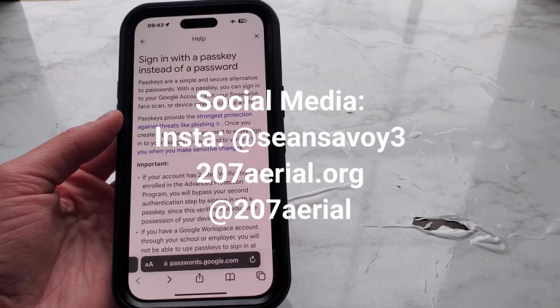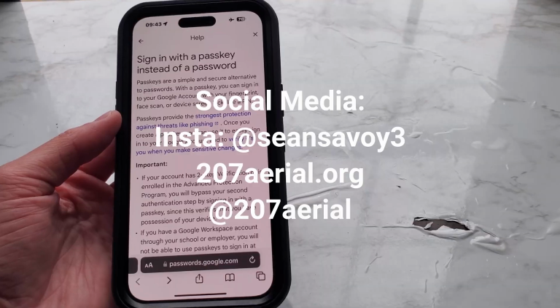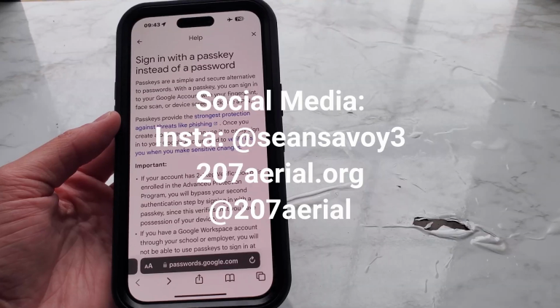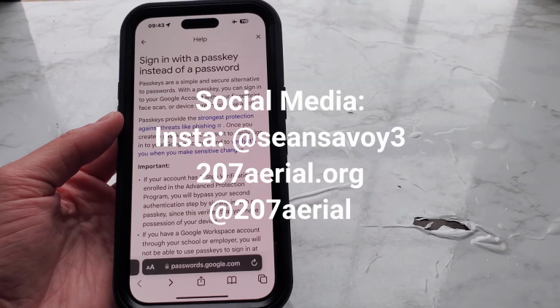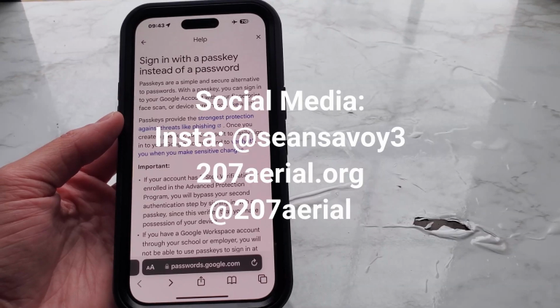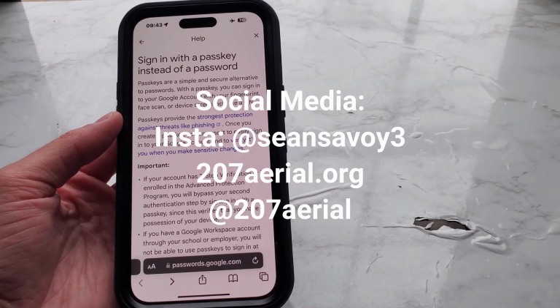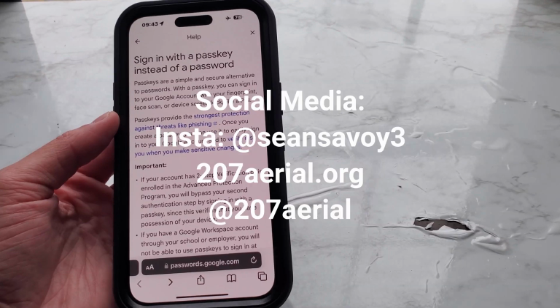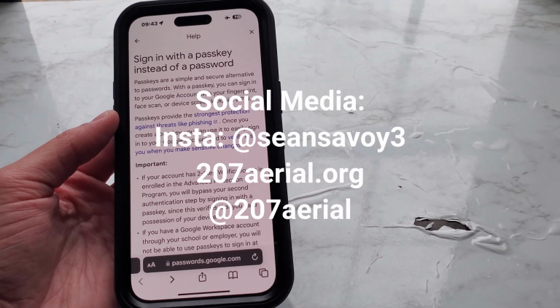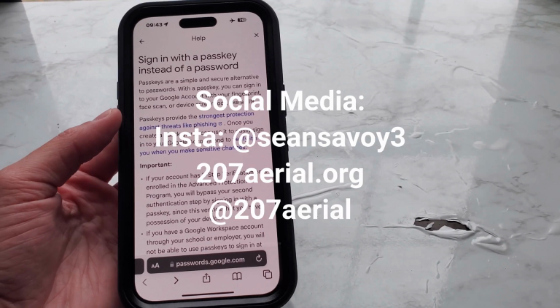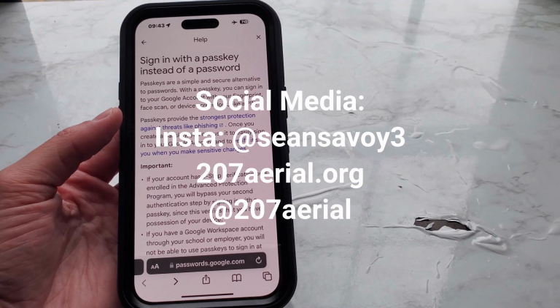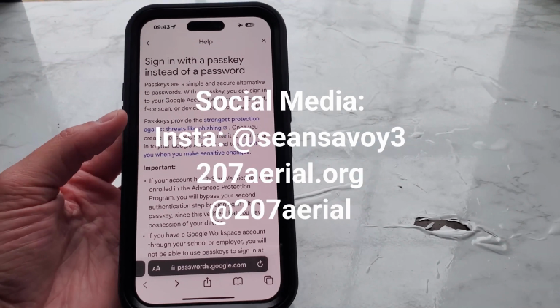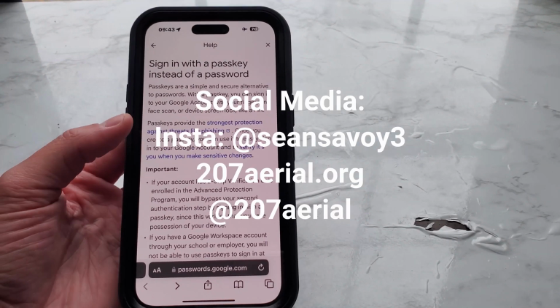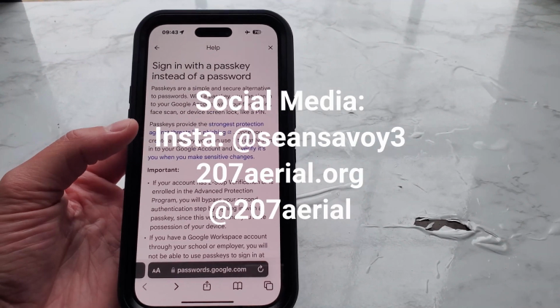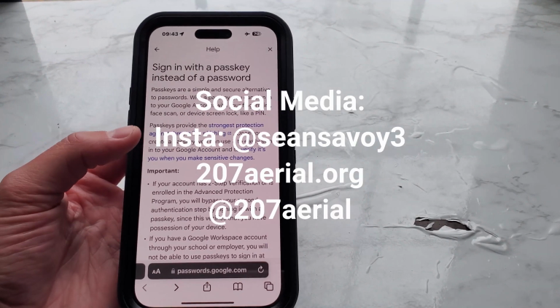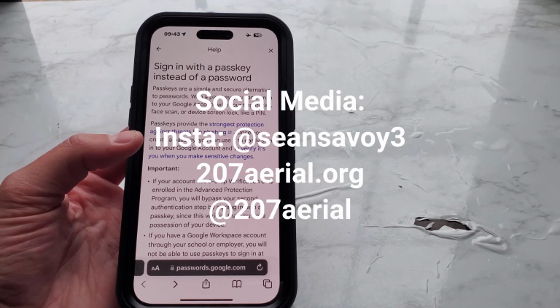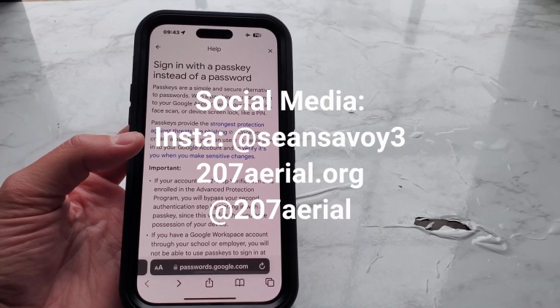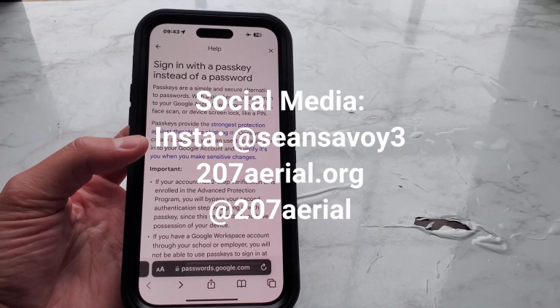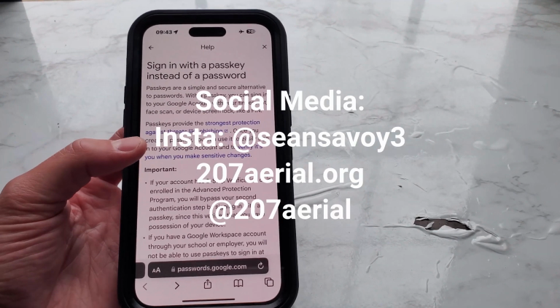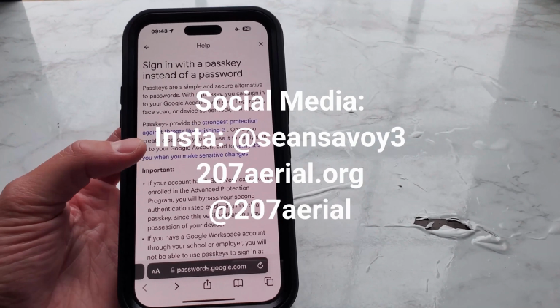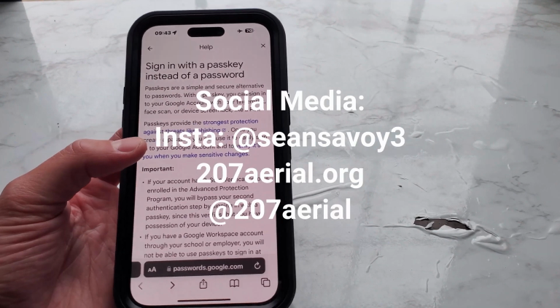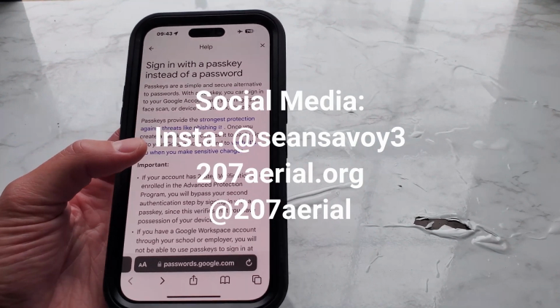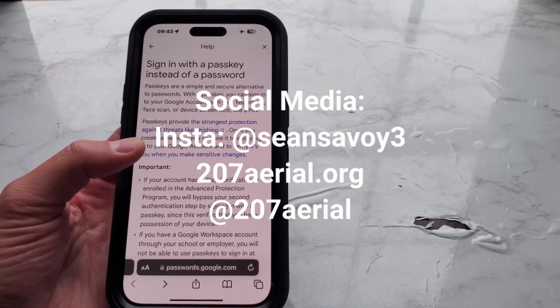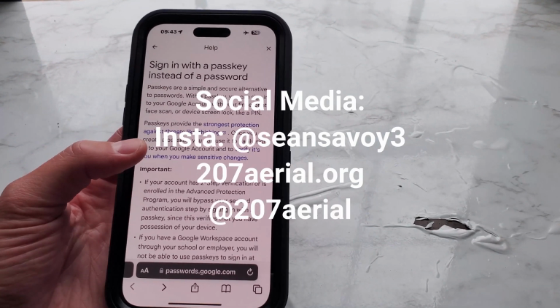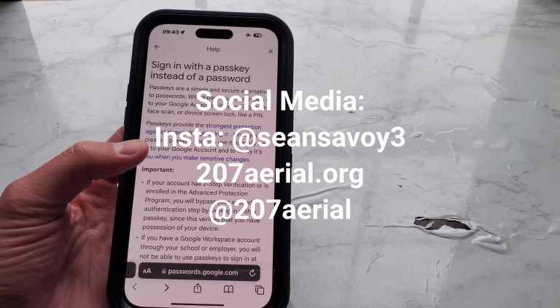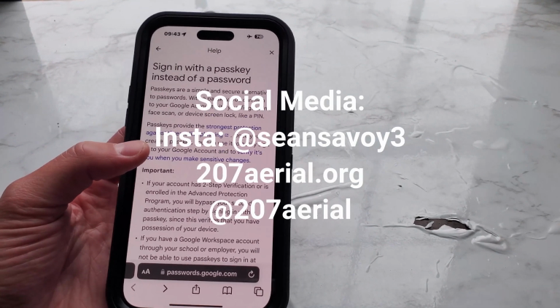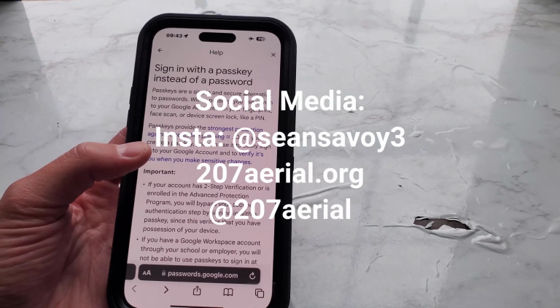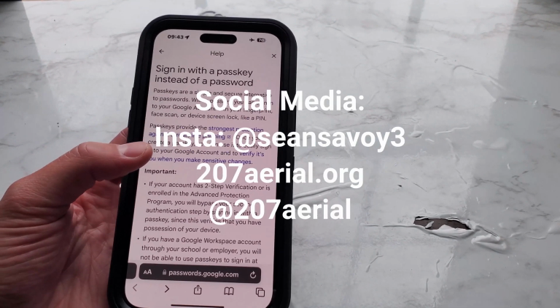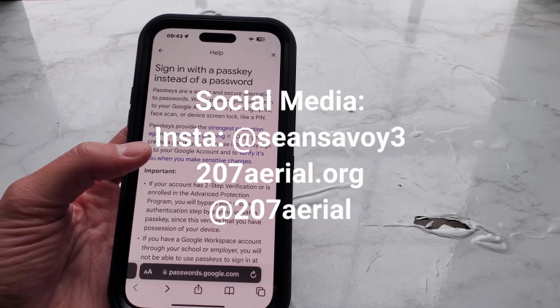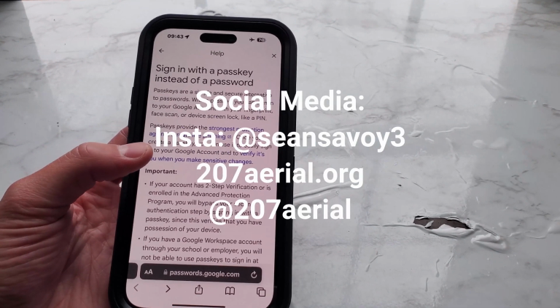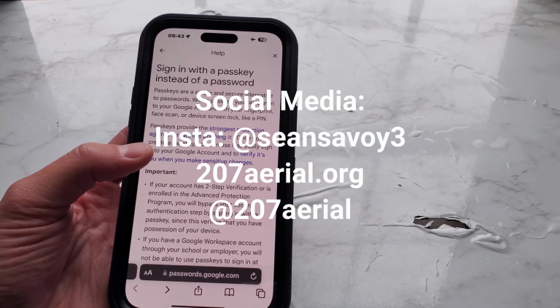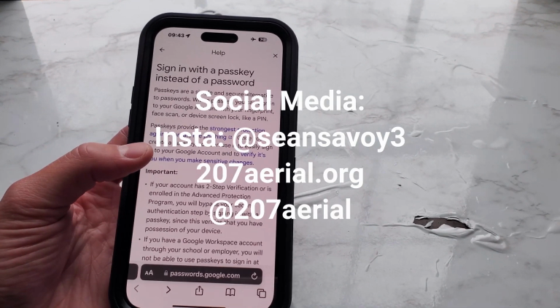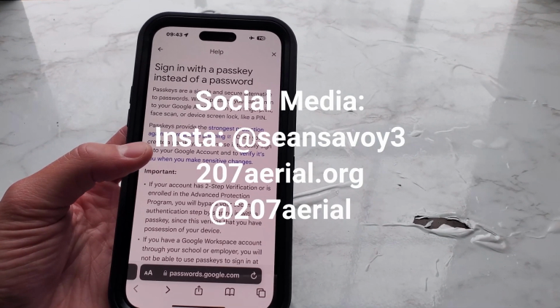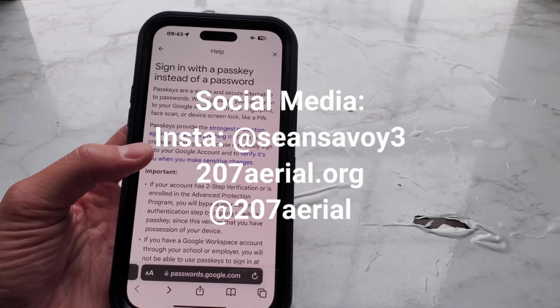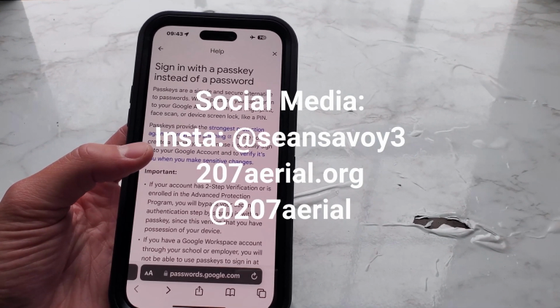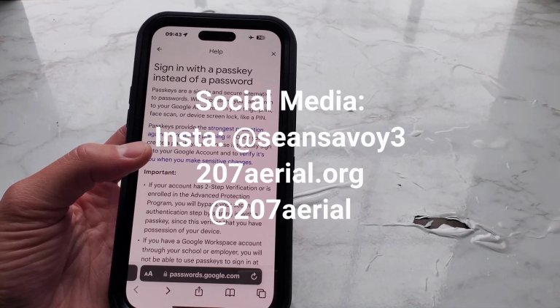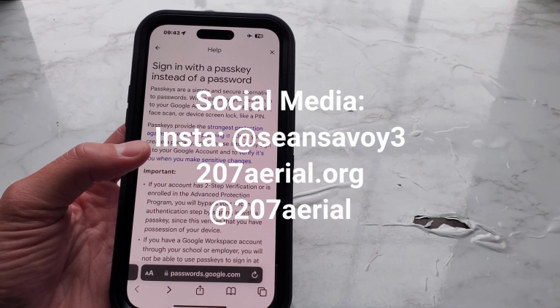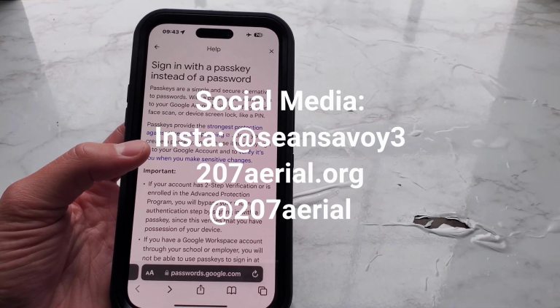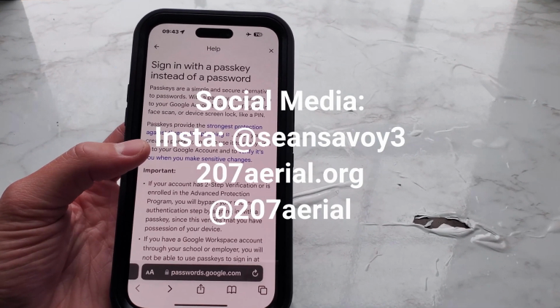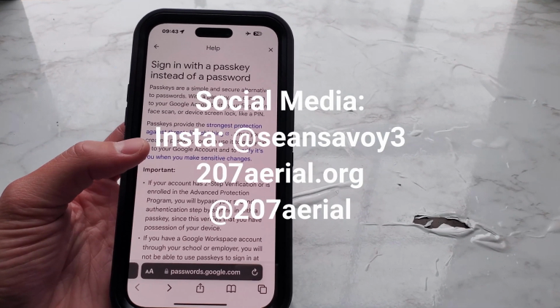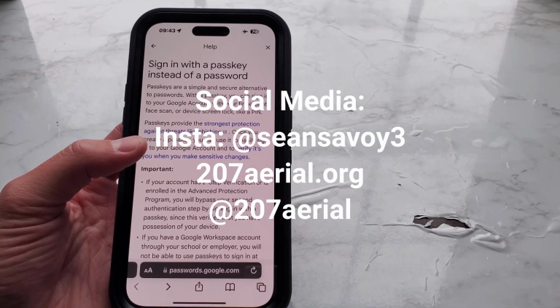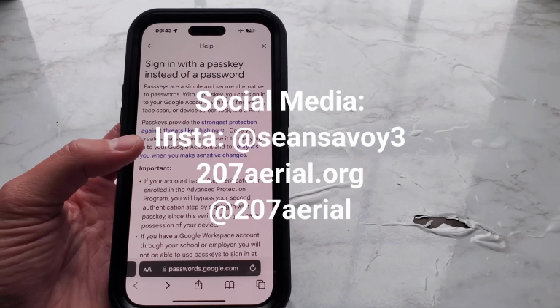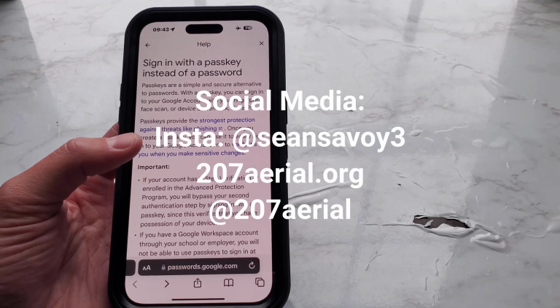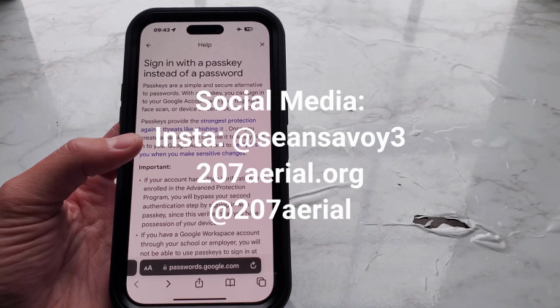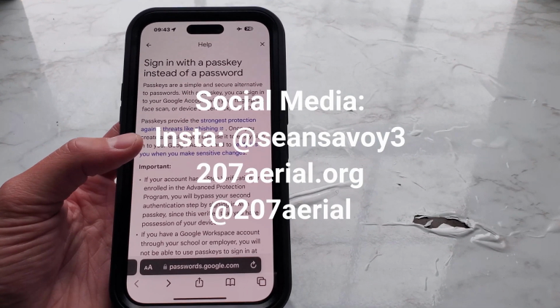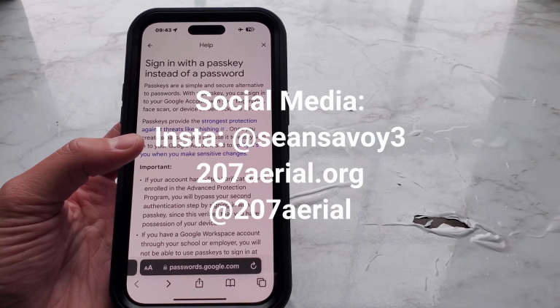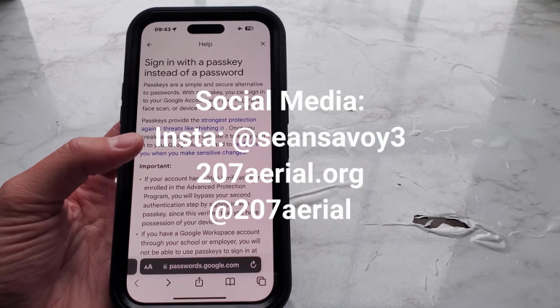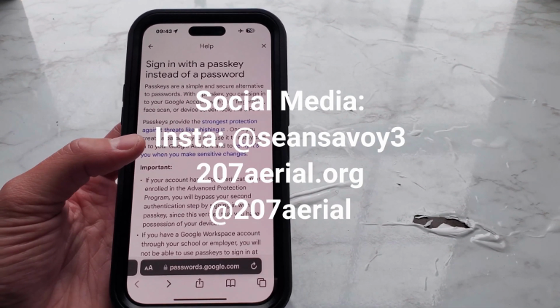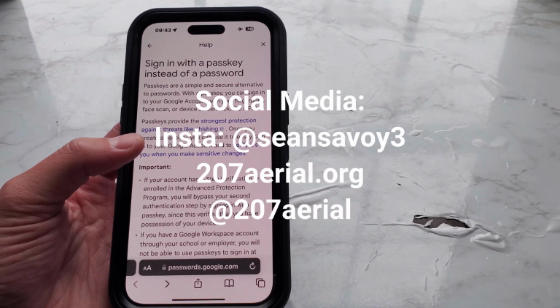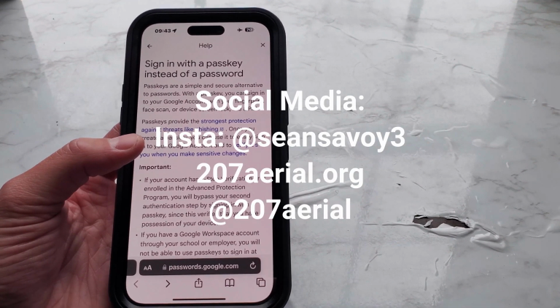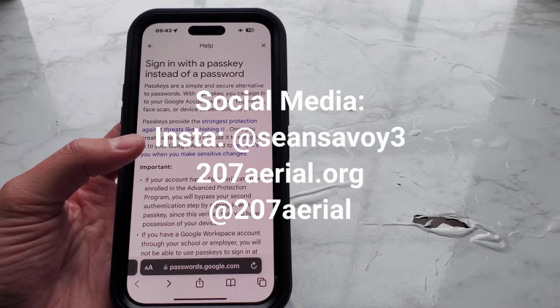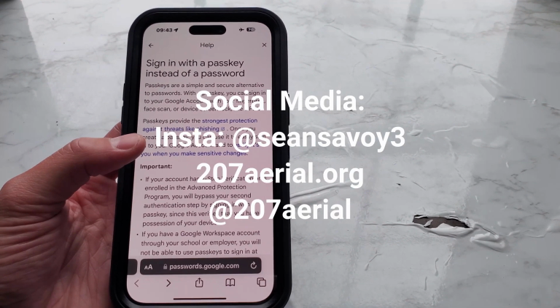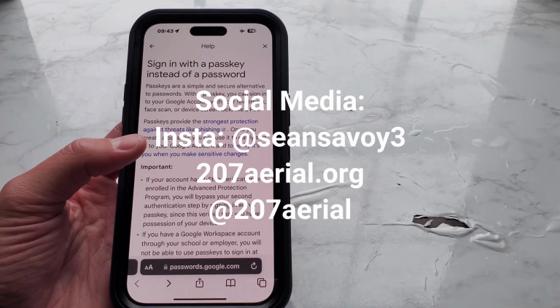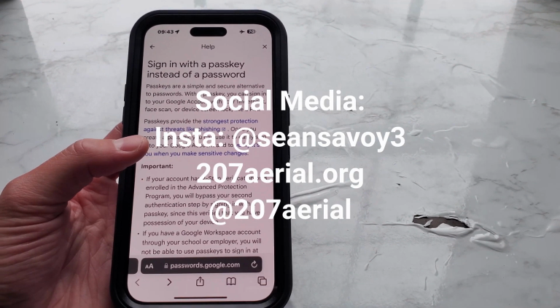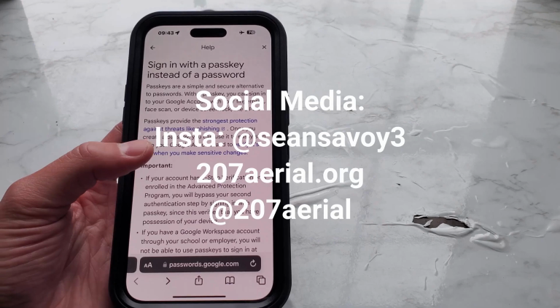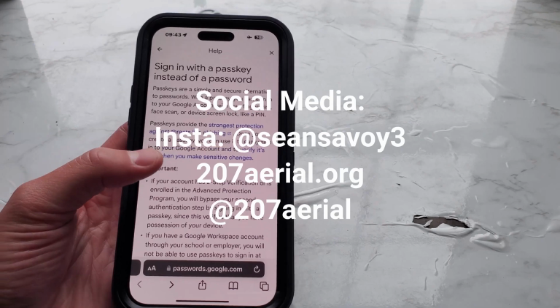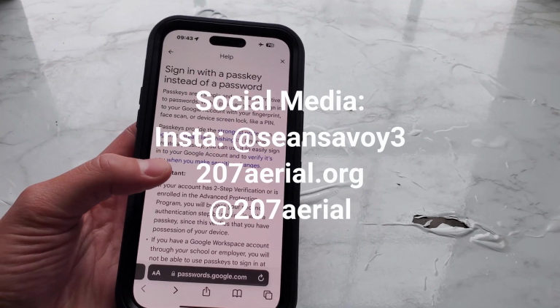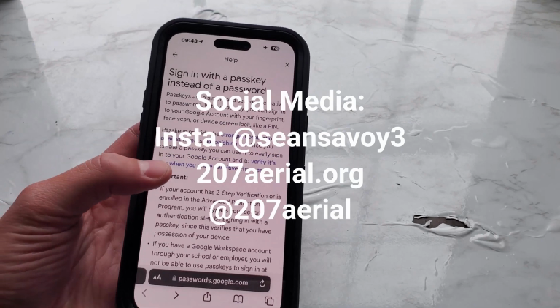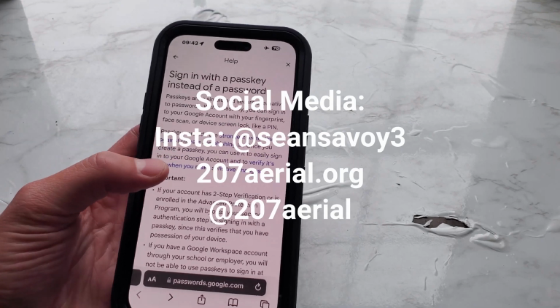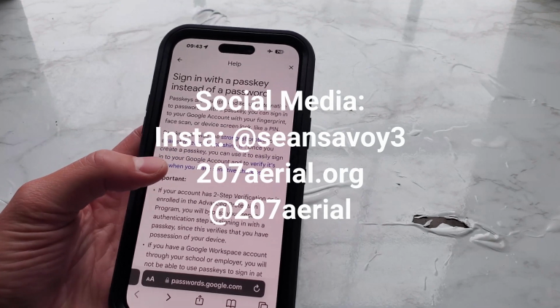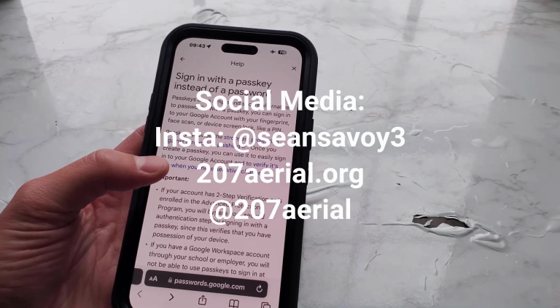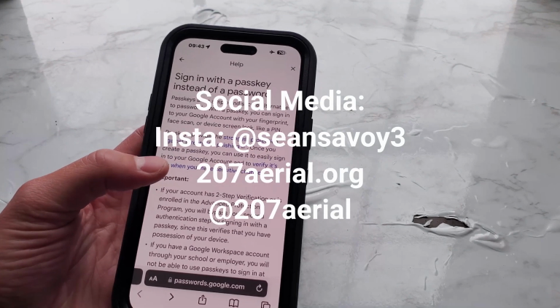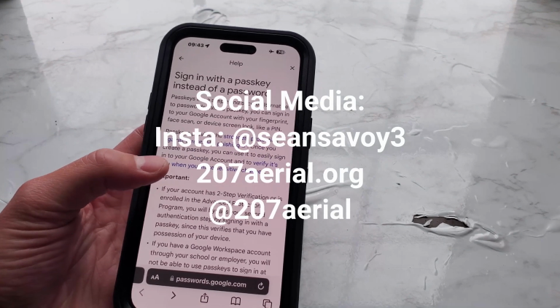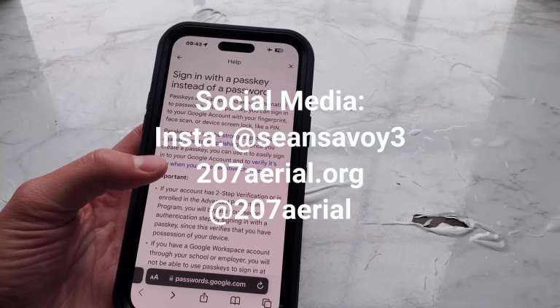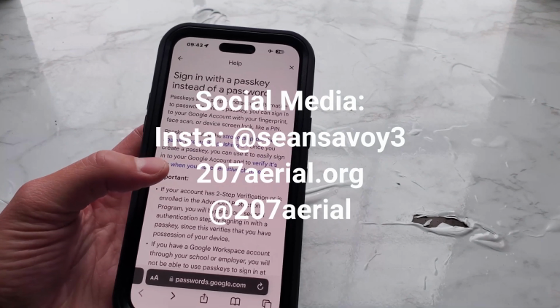If you are new, welcome. If not, welcome back. Today we're going to be going over passkeys with Google instead of passwords.